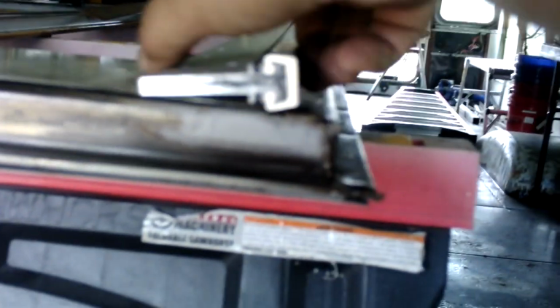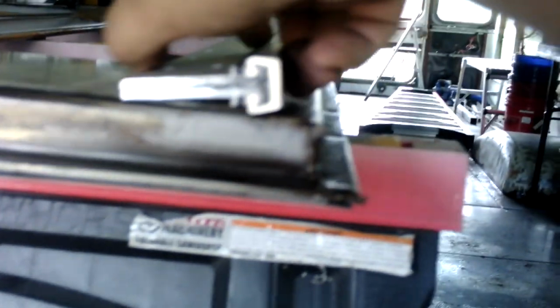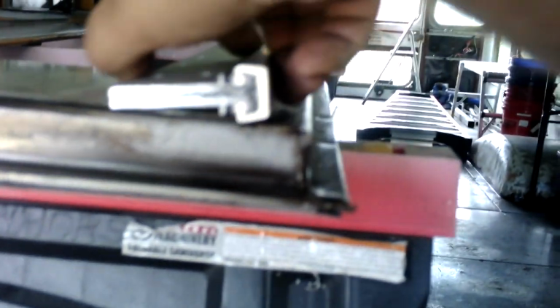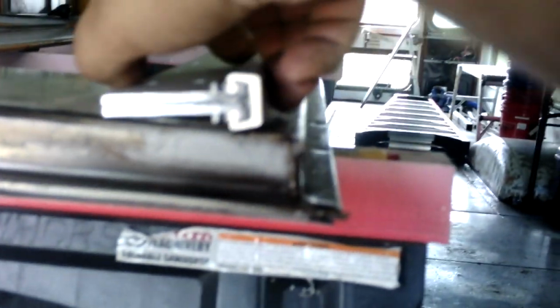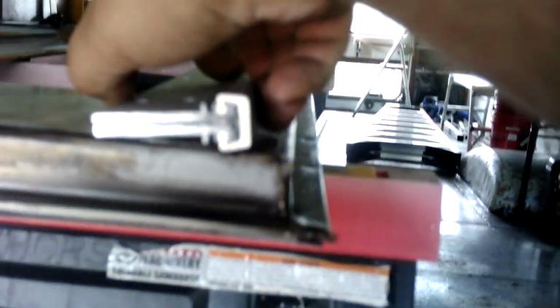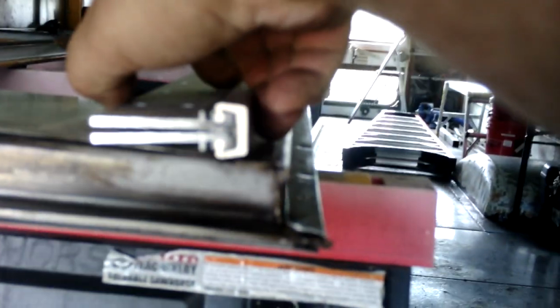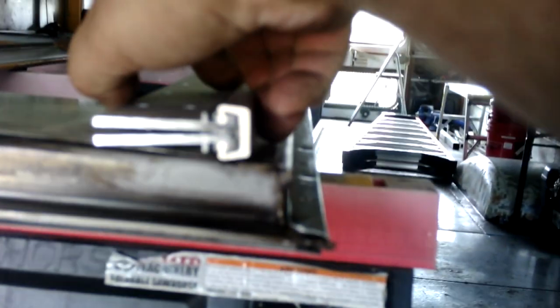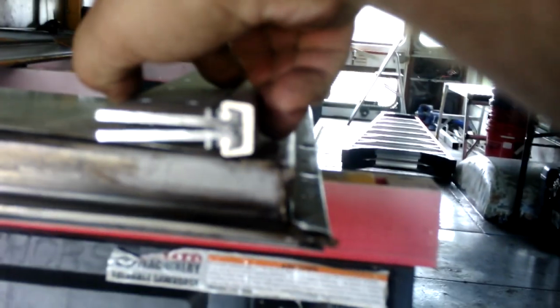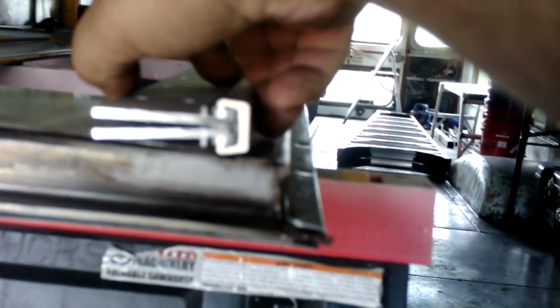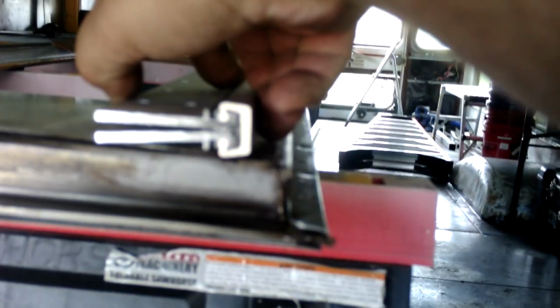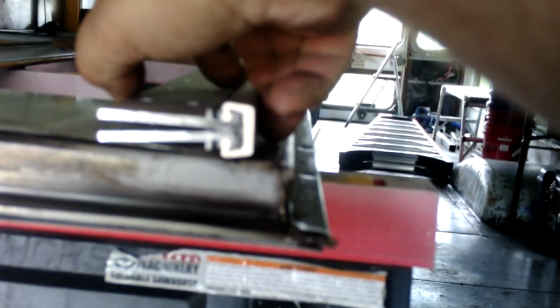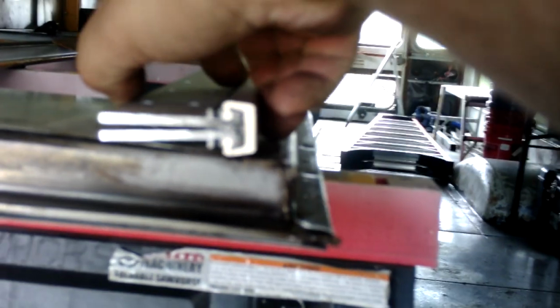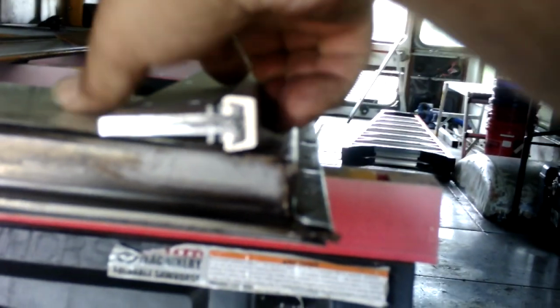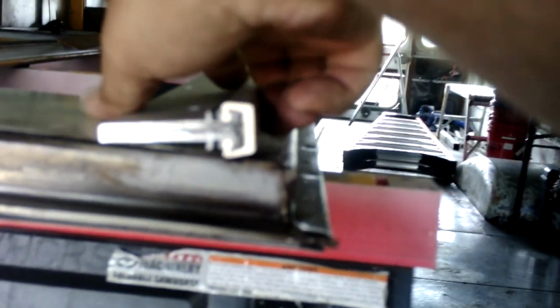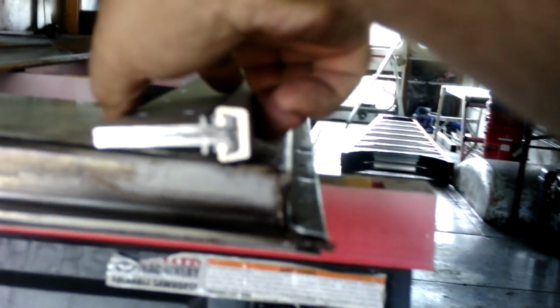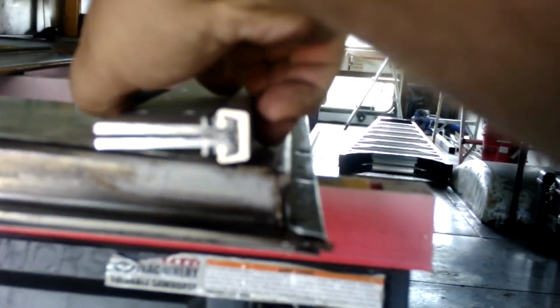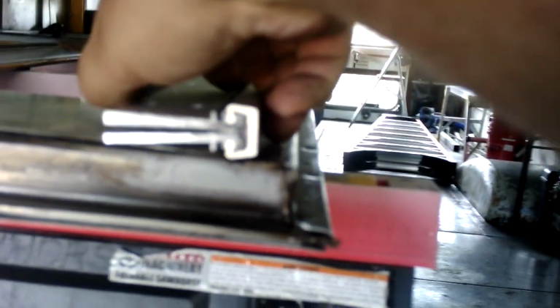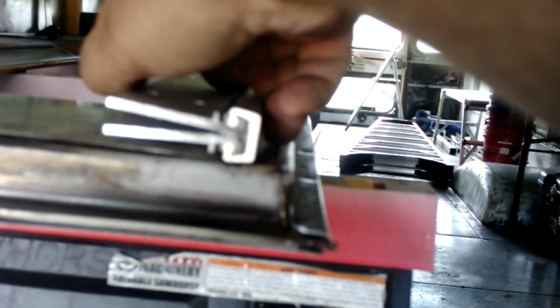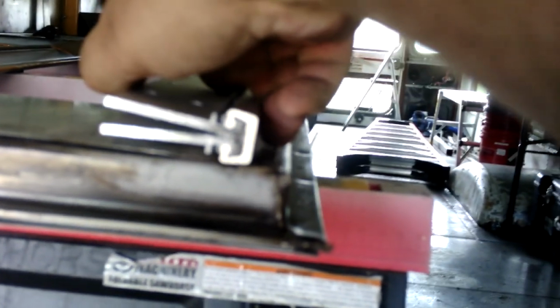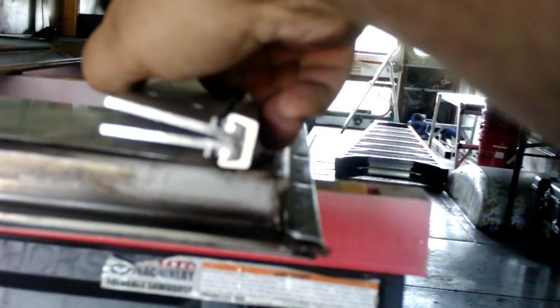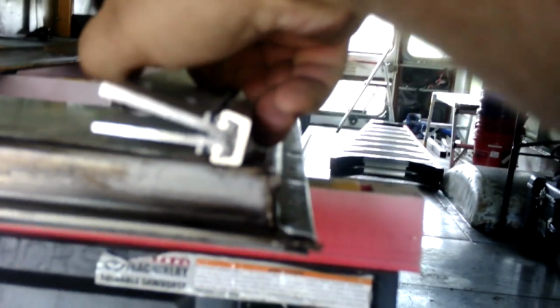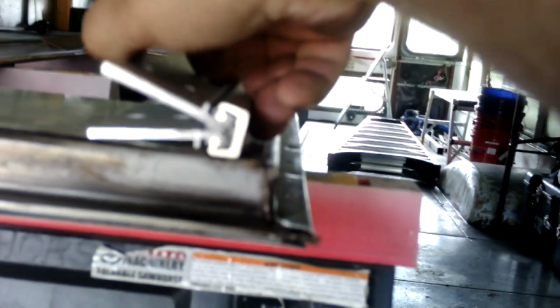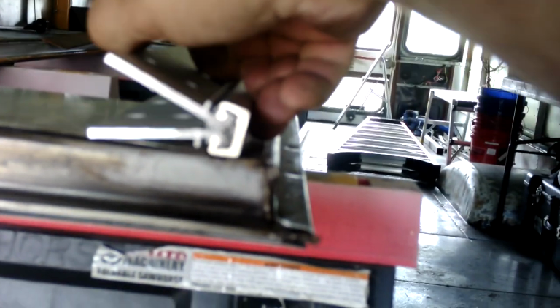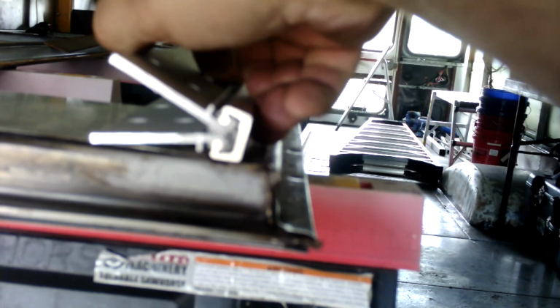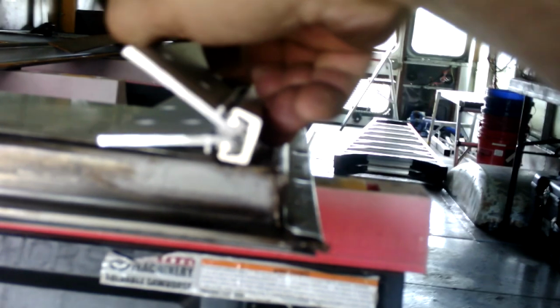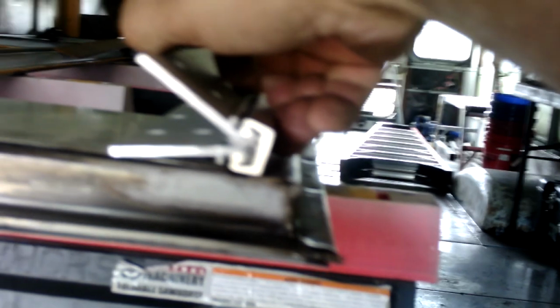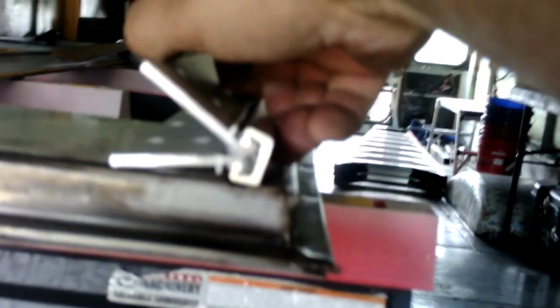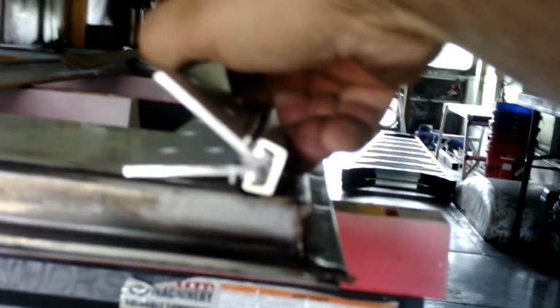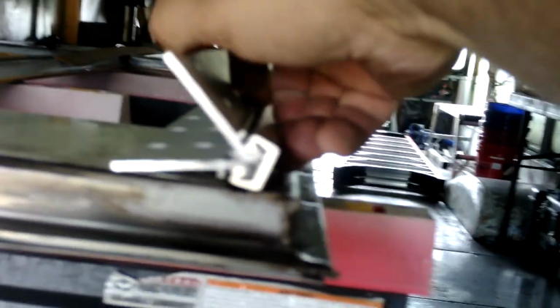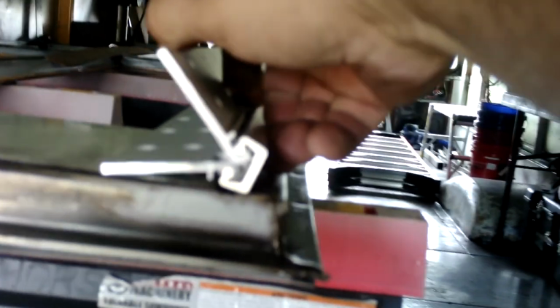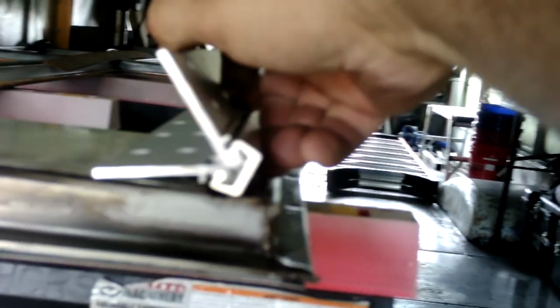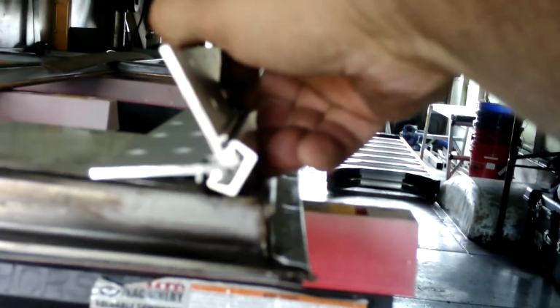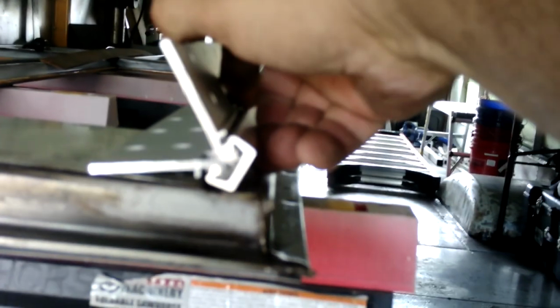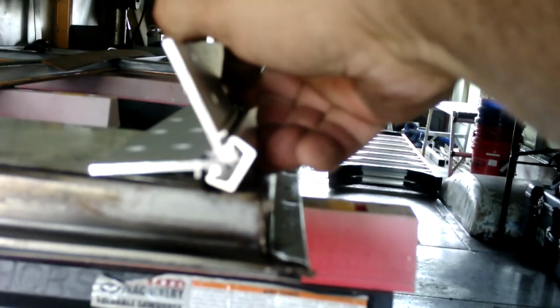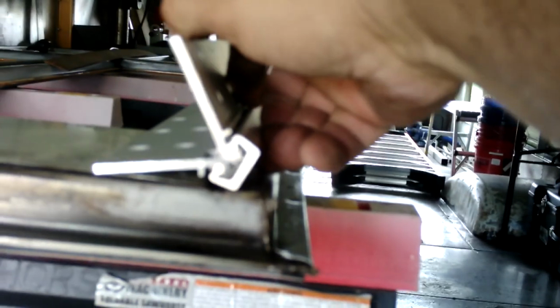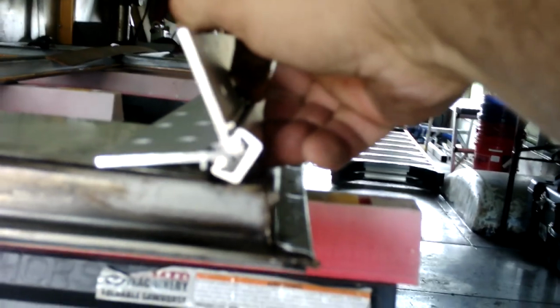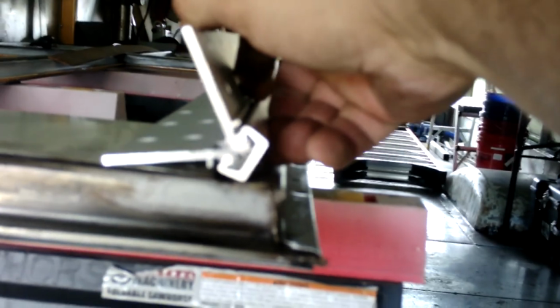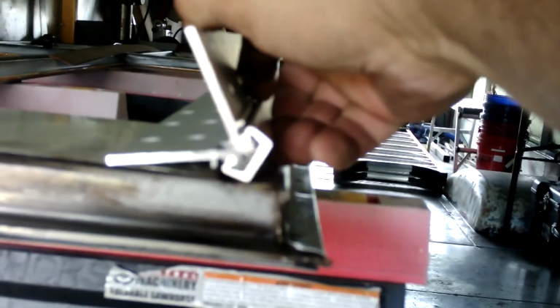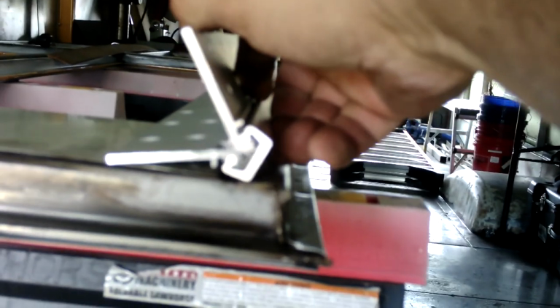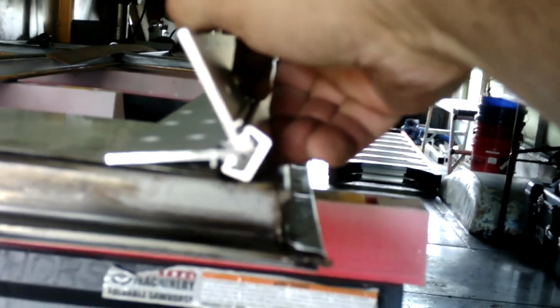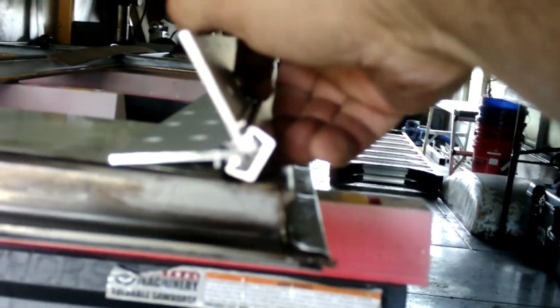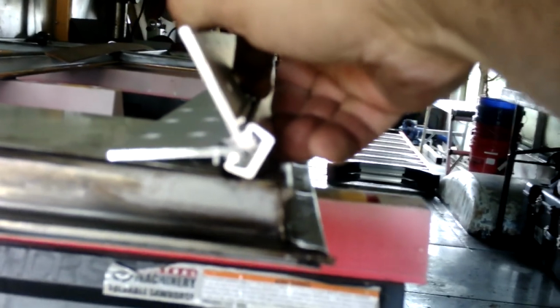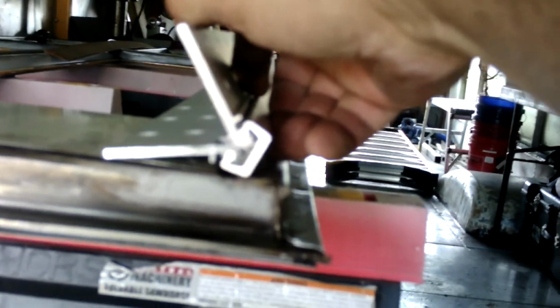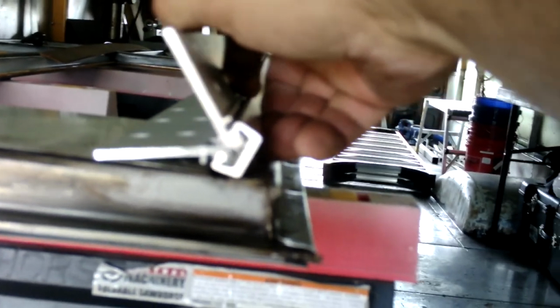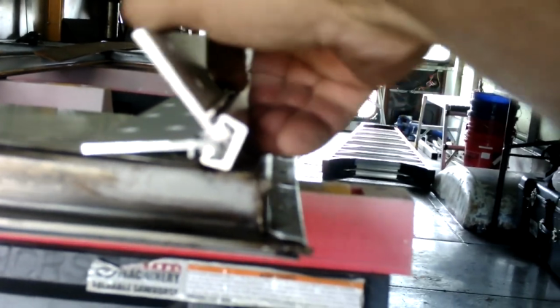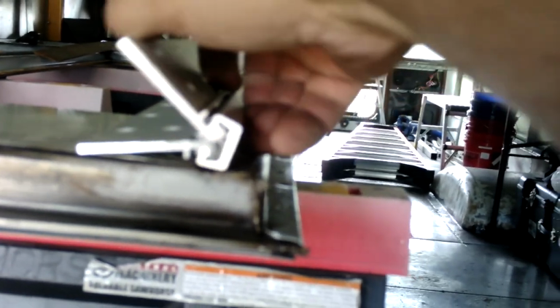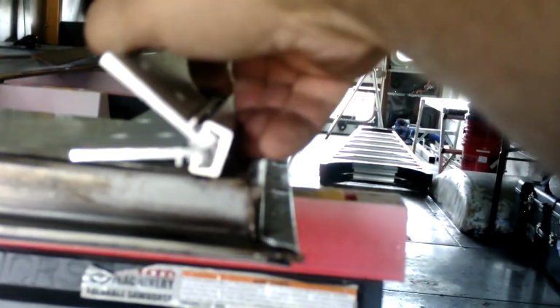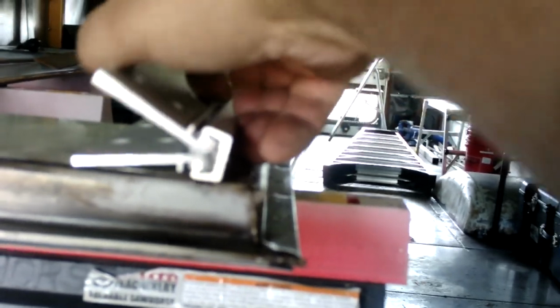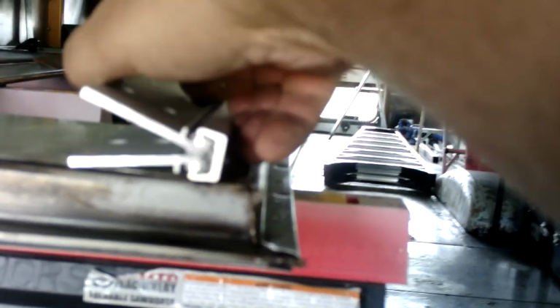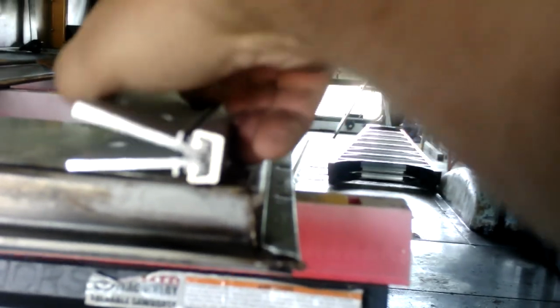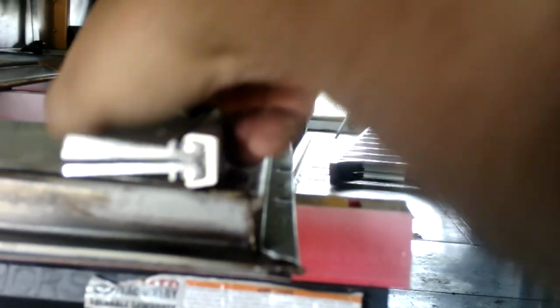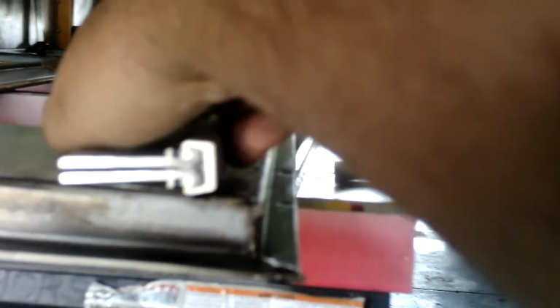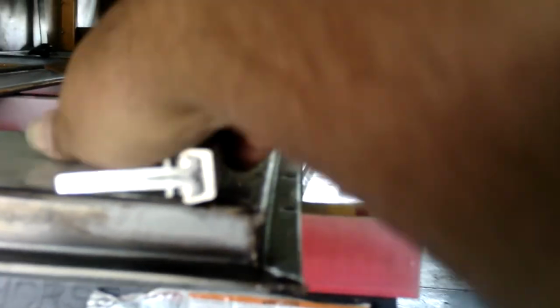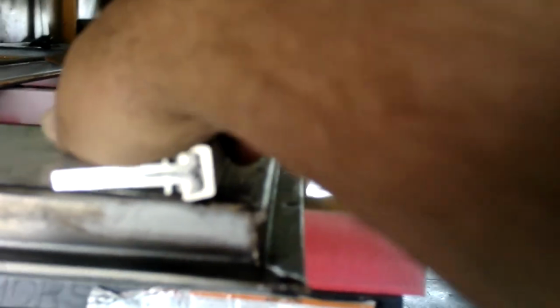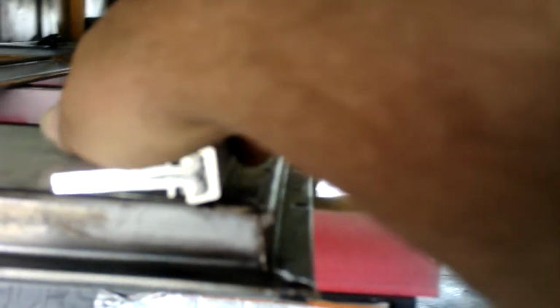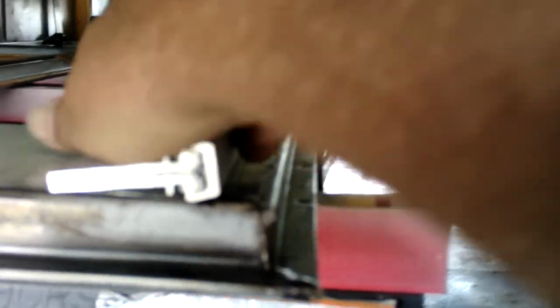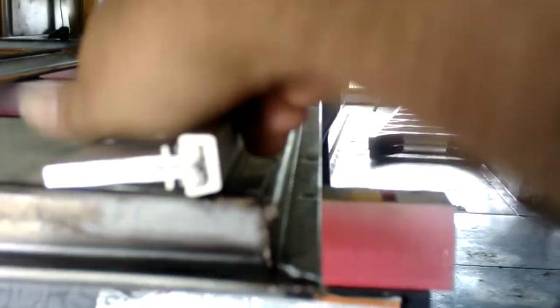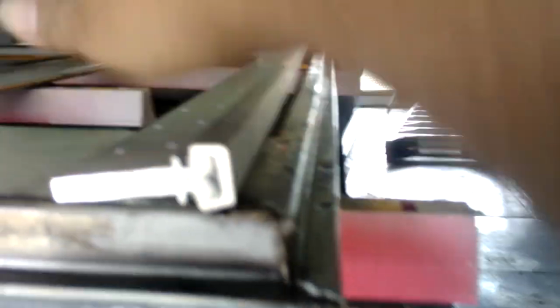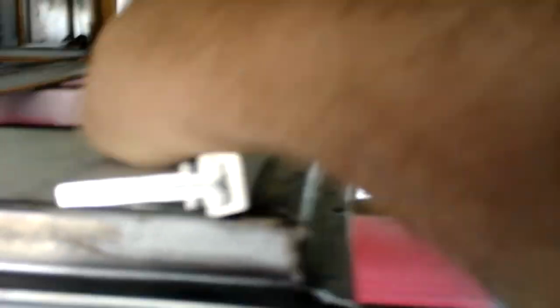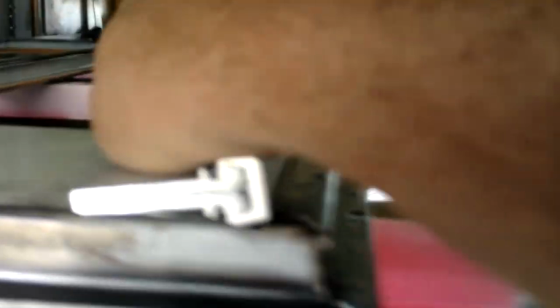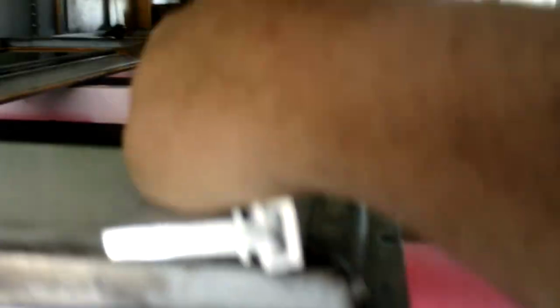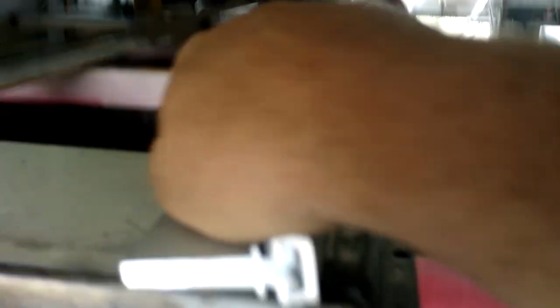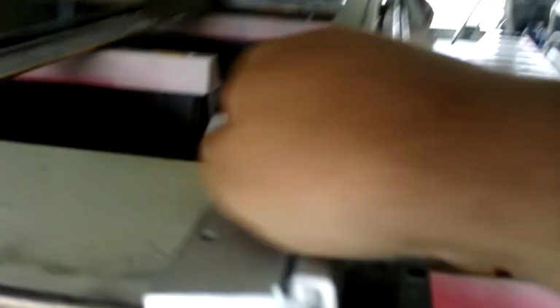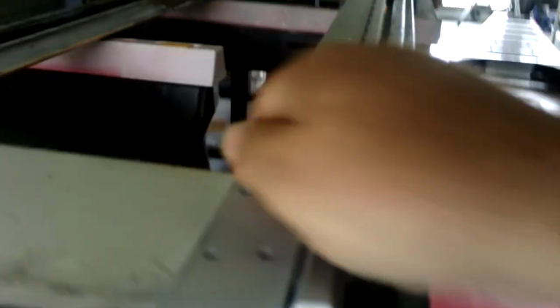This is a geared hinge — it's a continuous geared hinge that's going to go on the door.